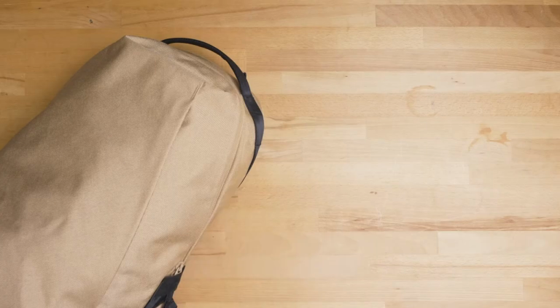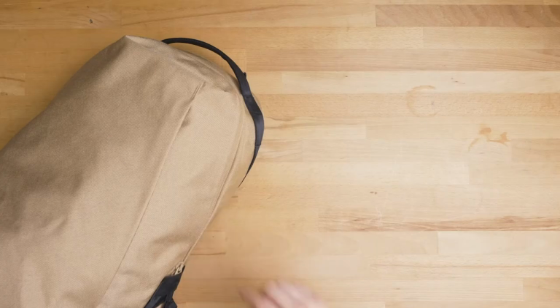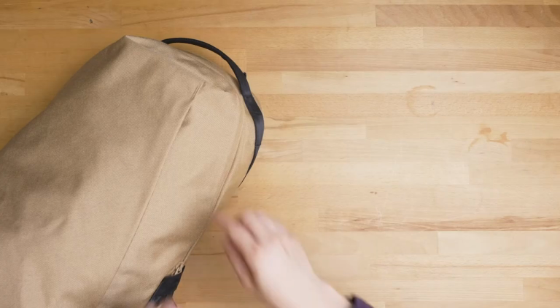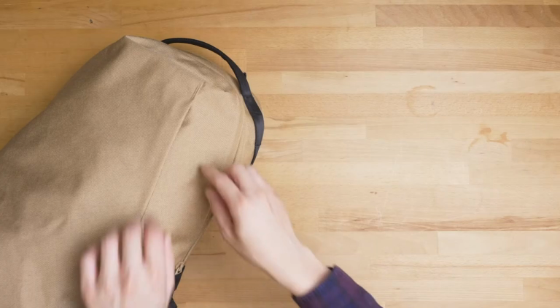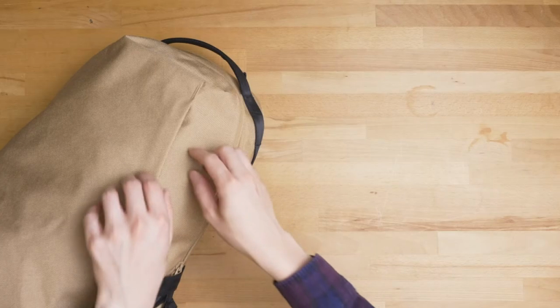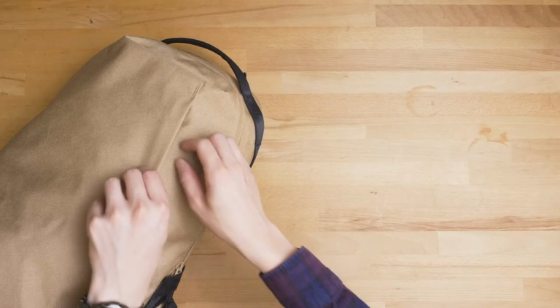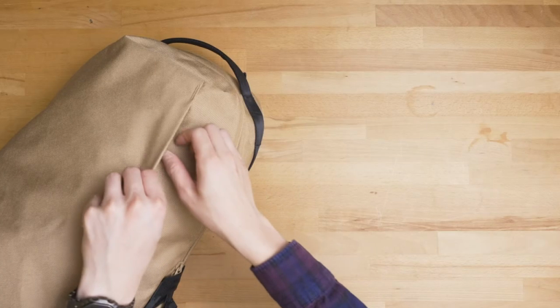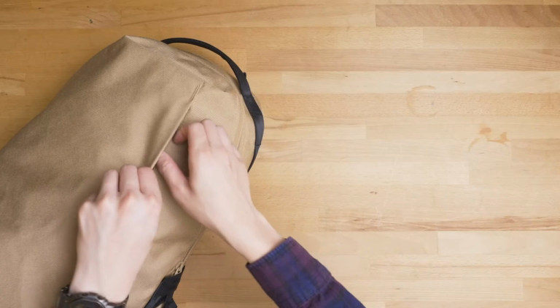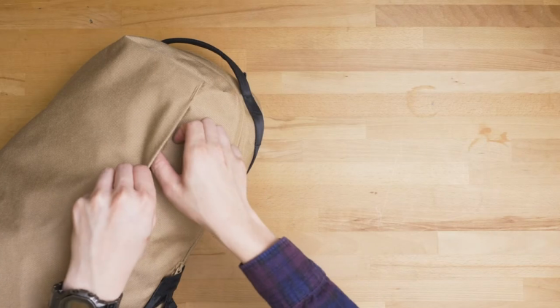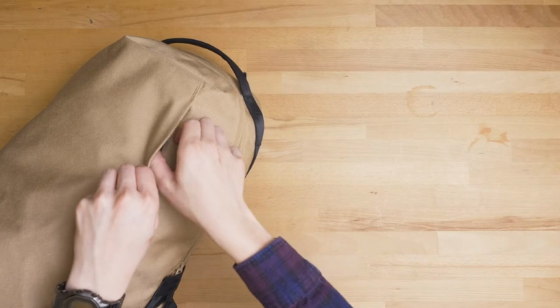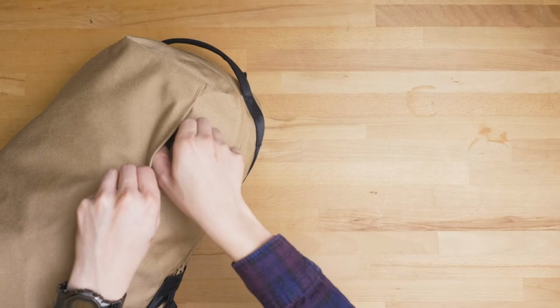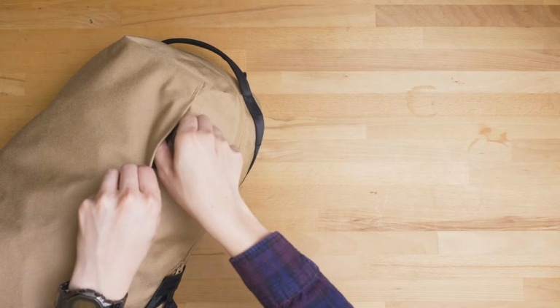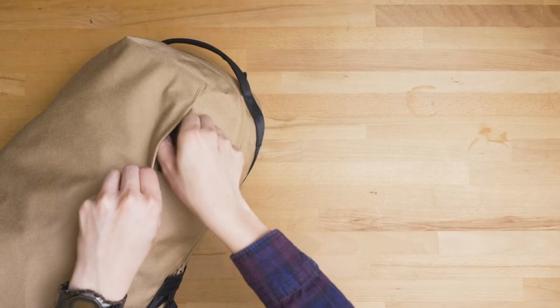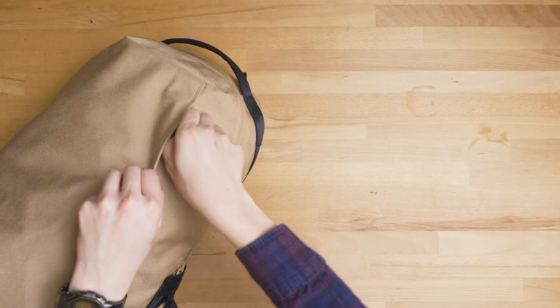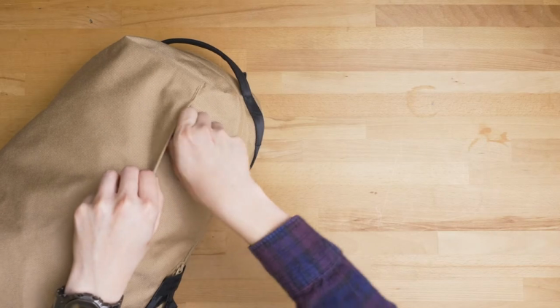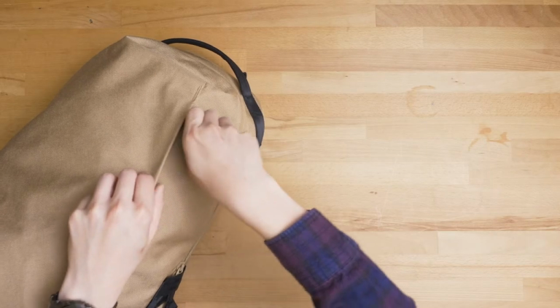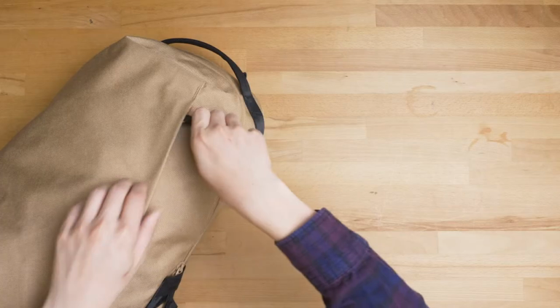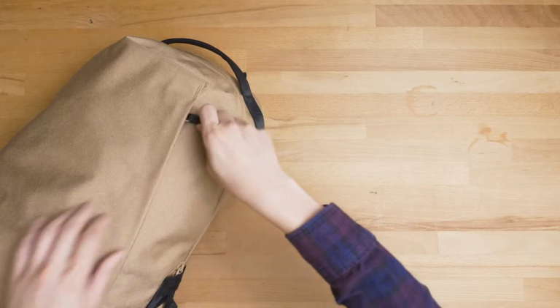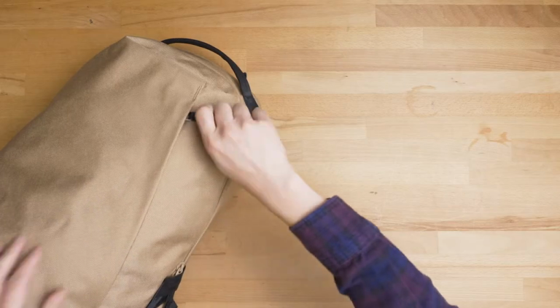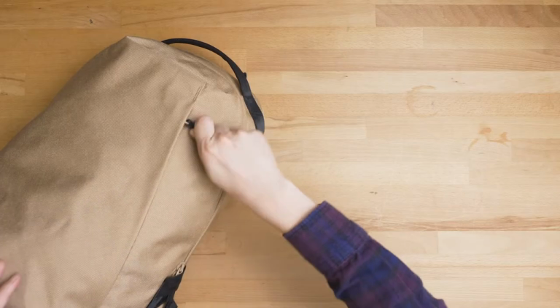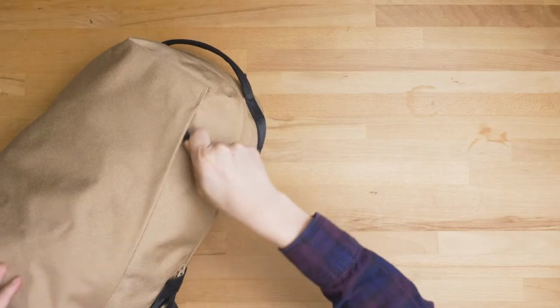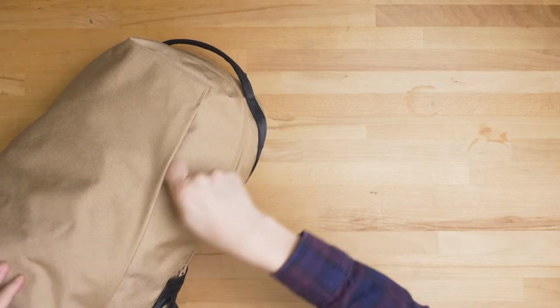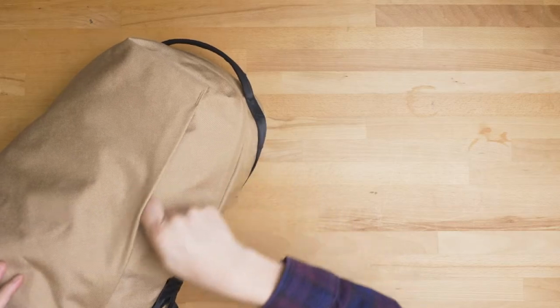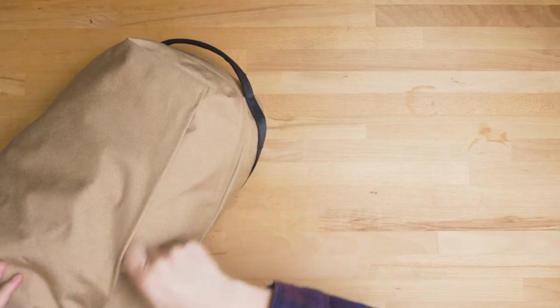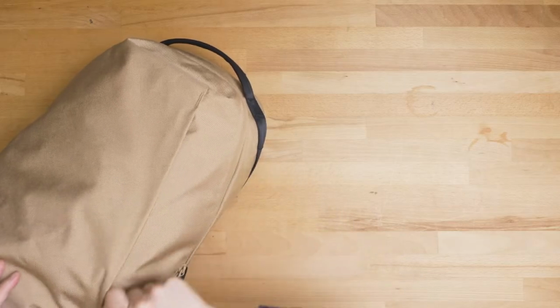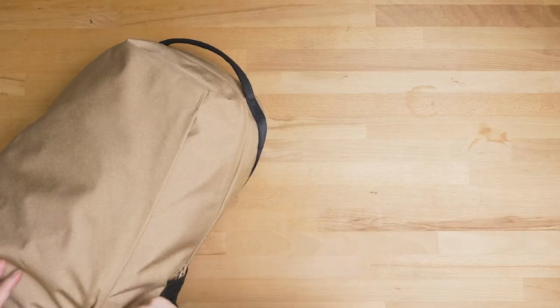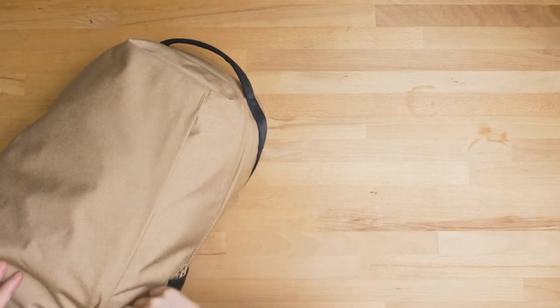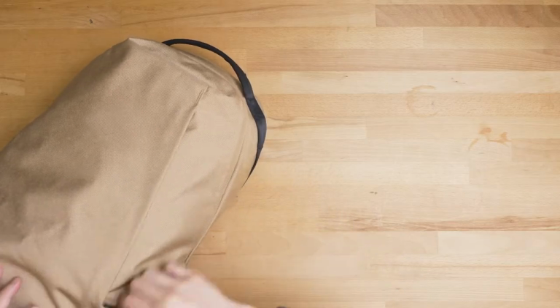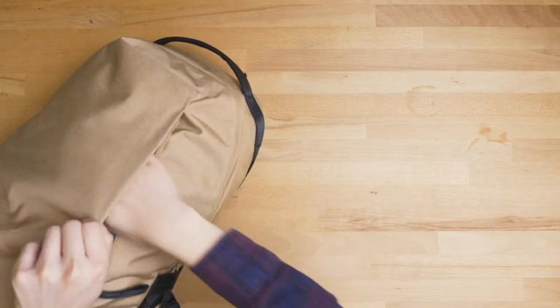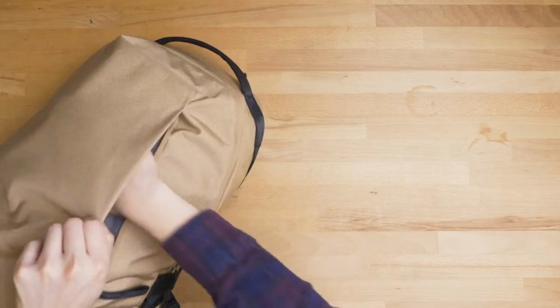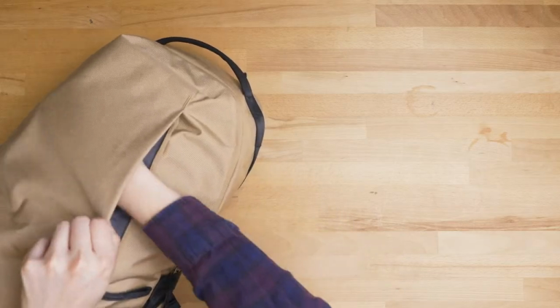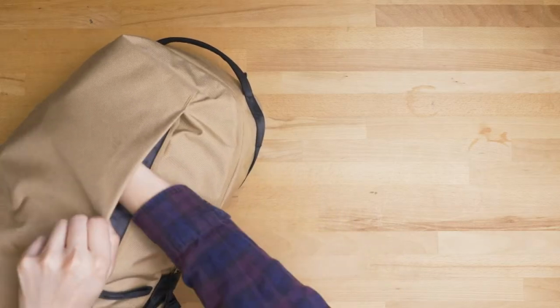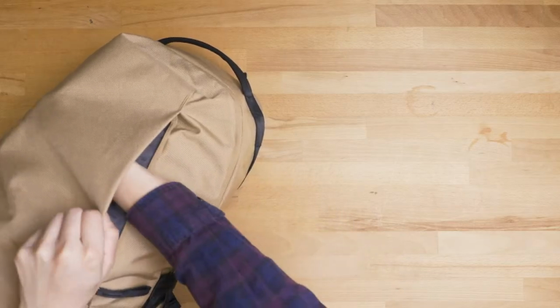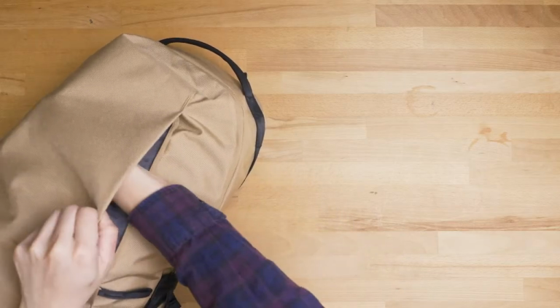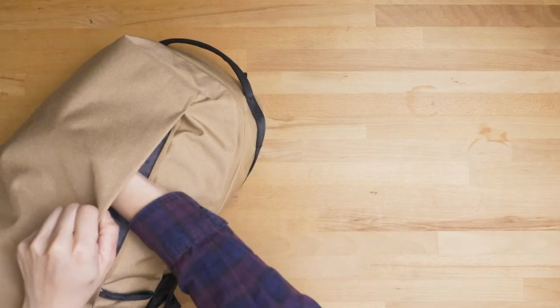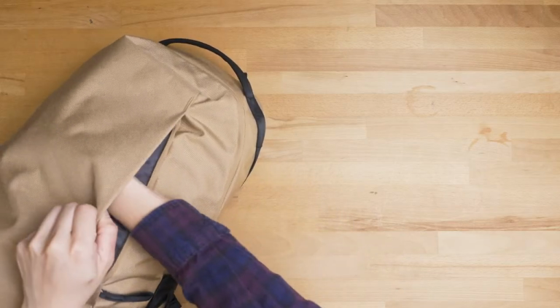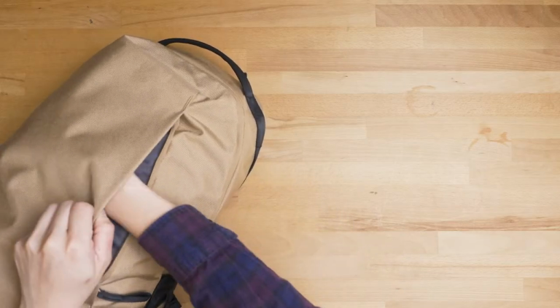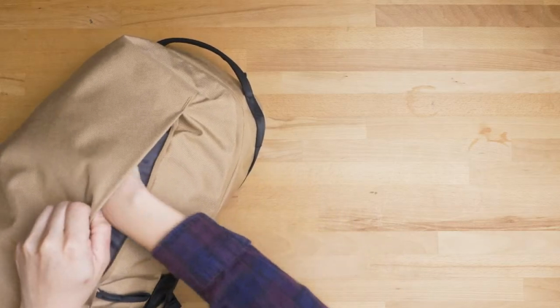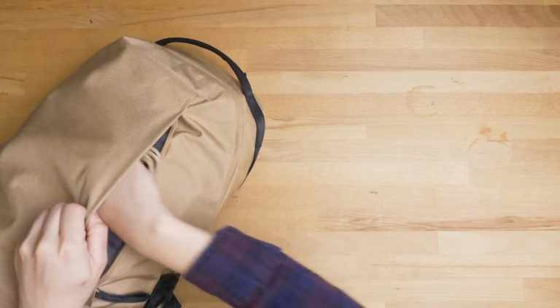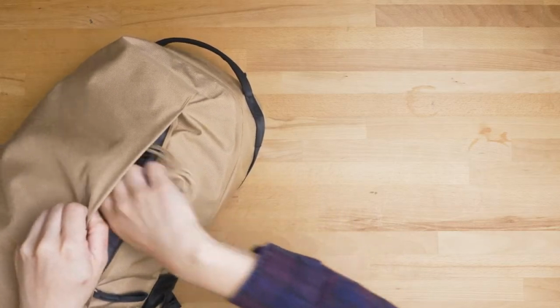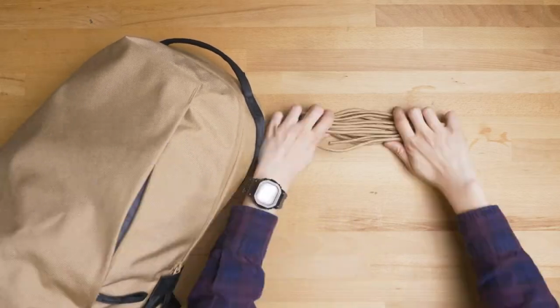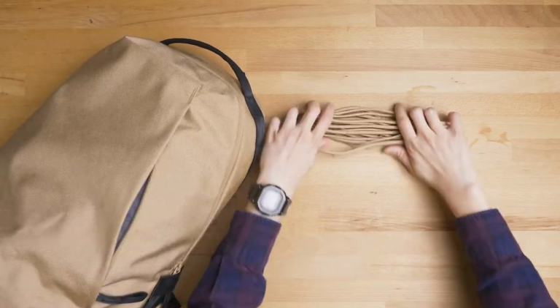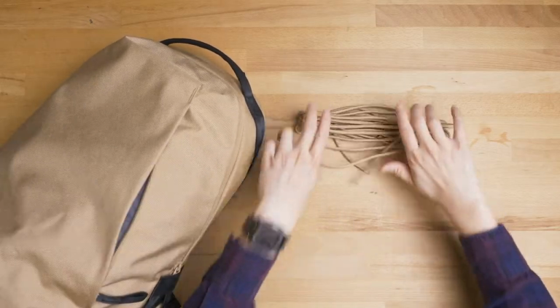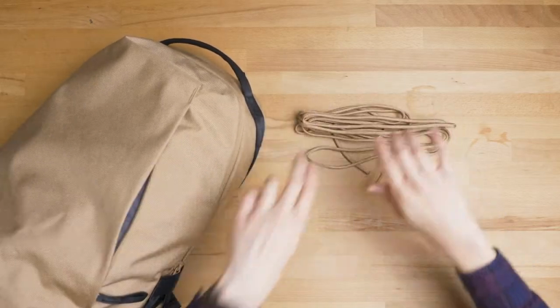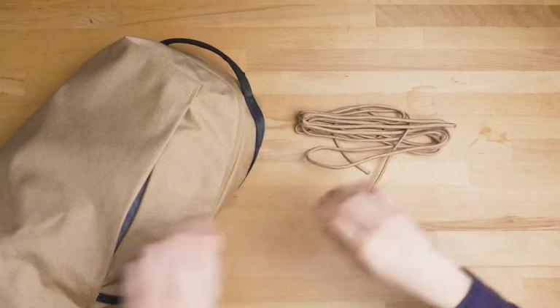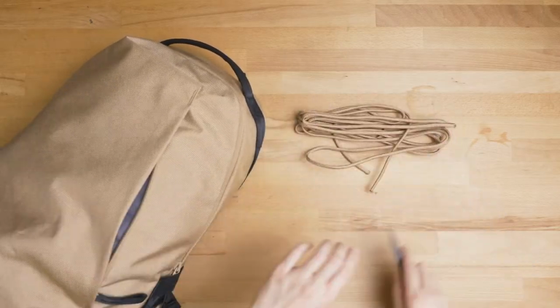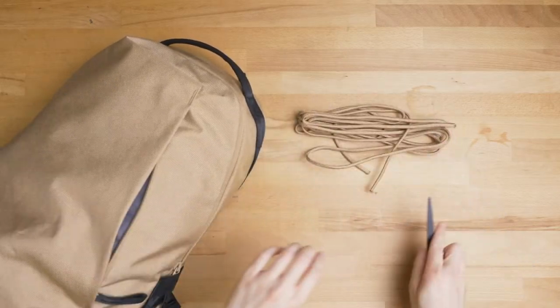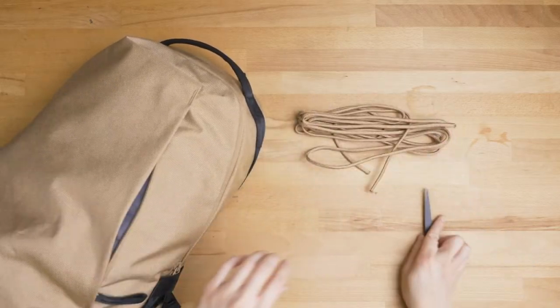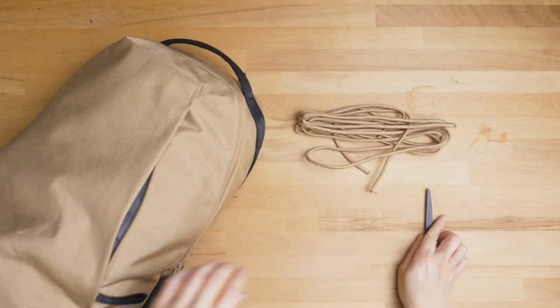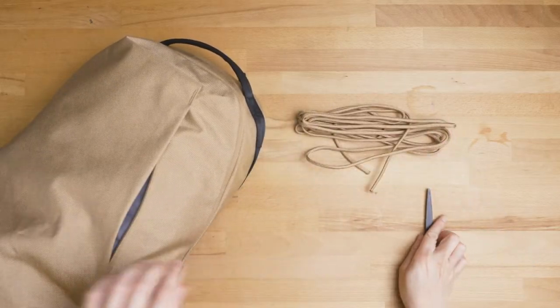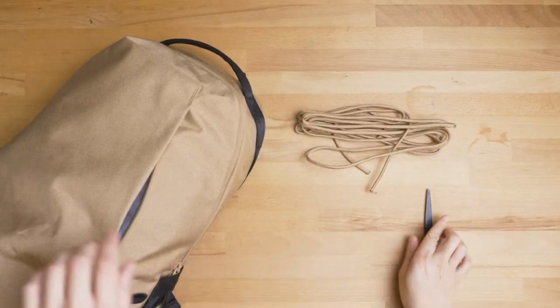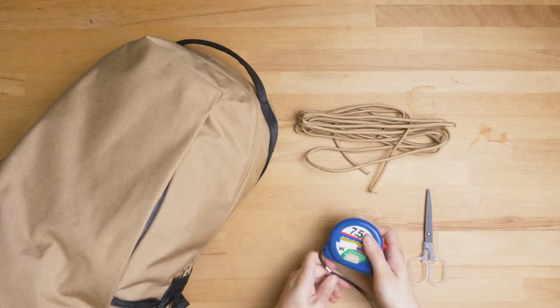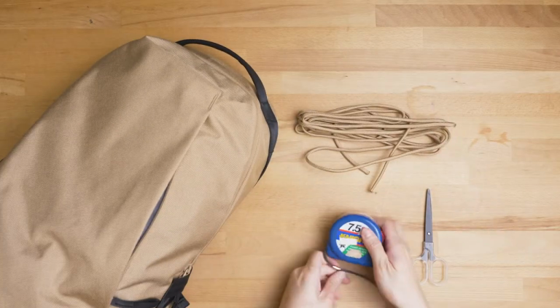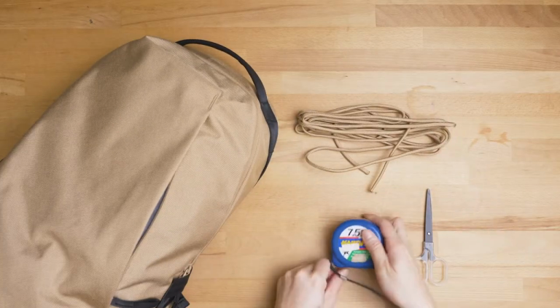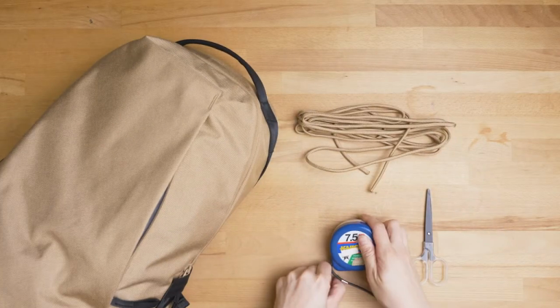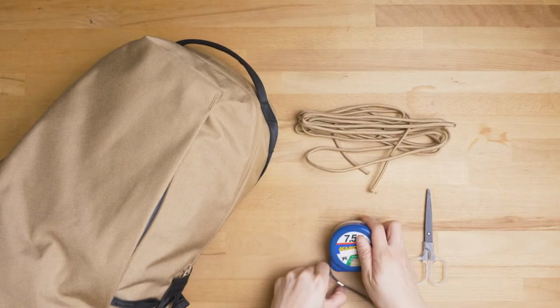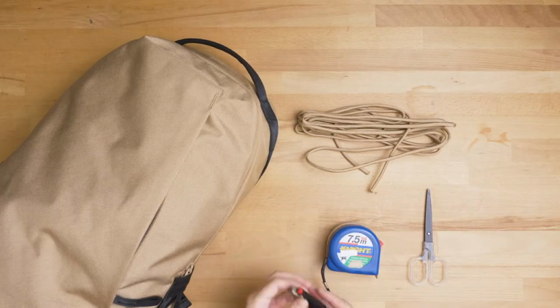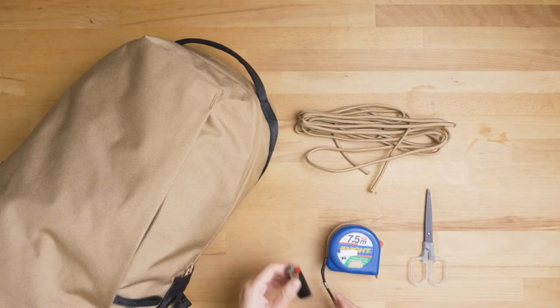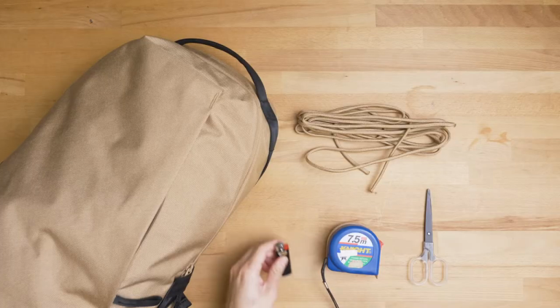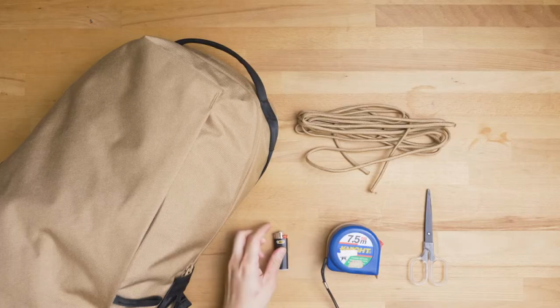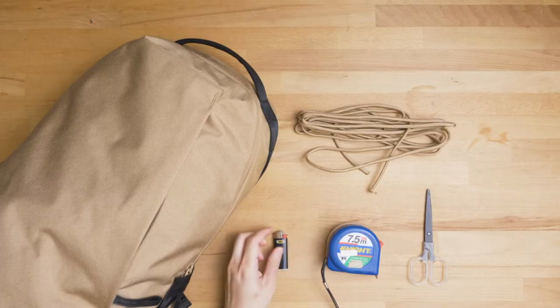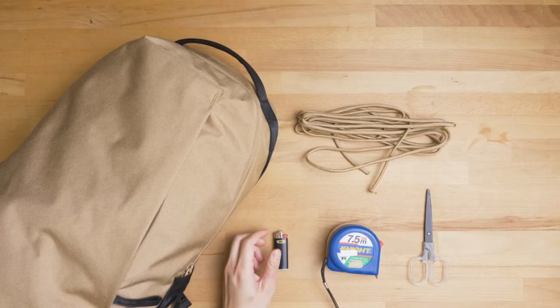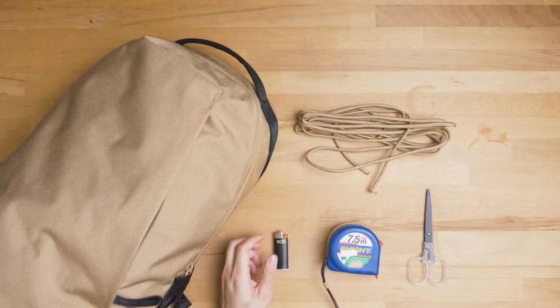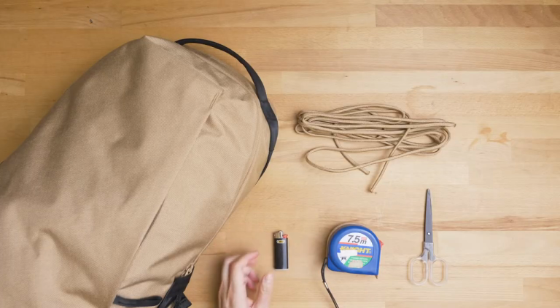We're going to need a few things: a bit of paracord, a pair of scissors, a measuring tool, and a light.